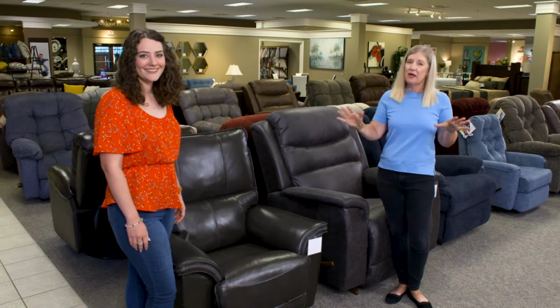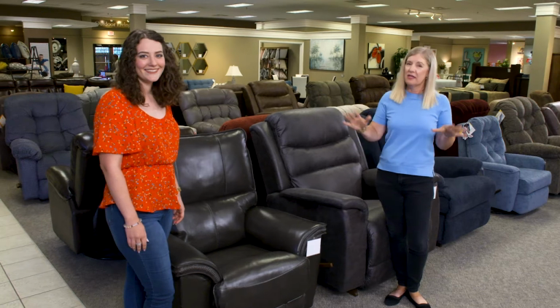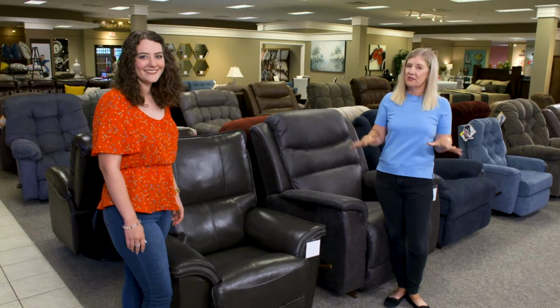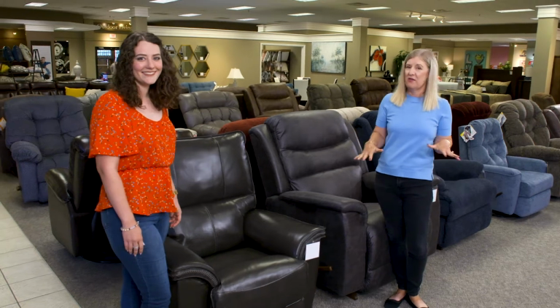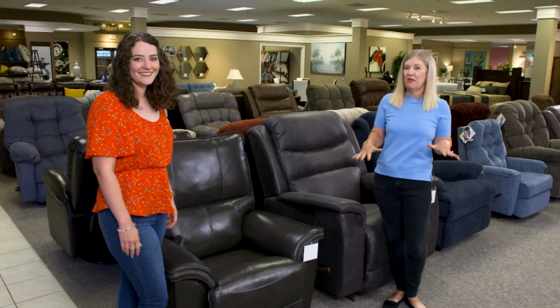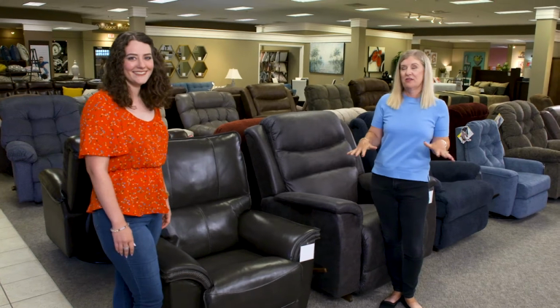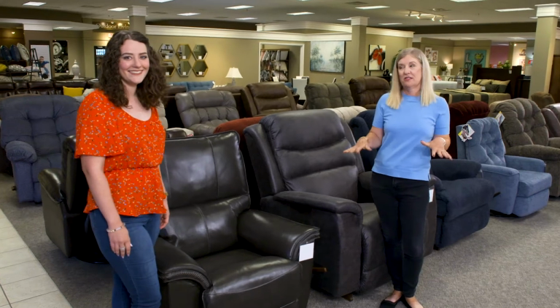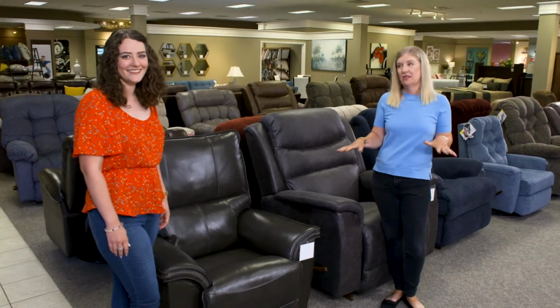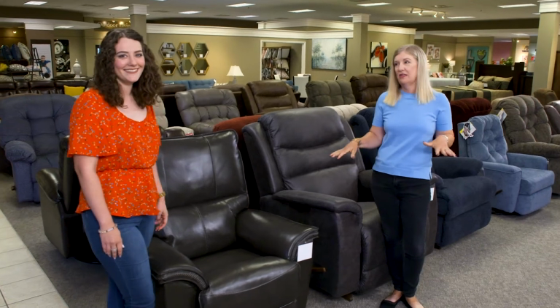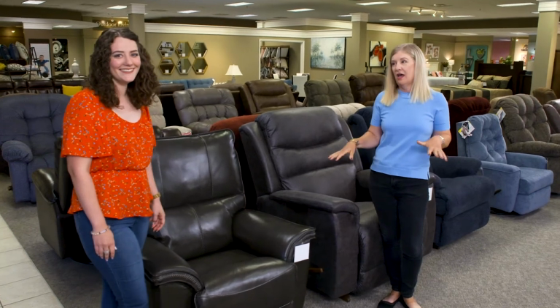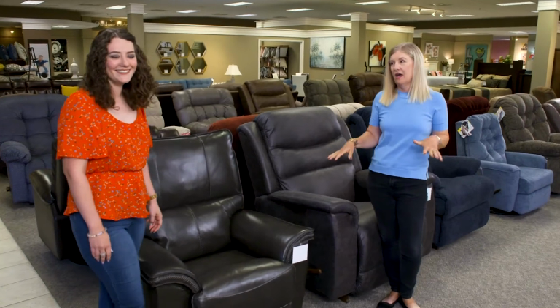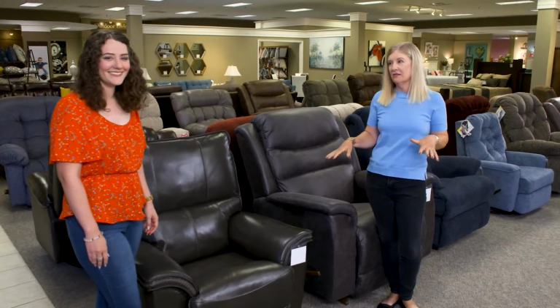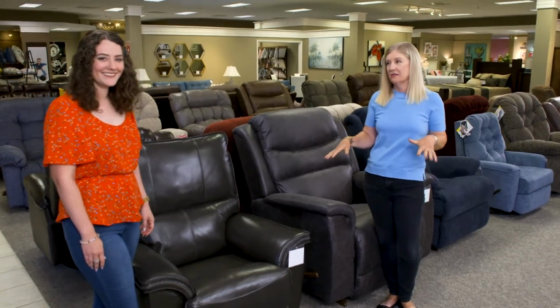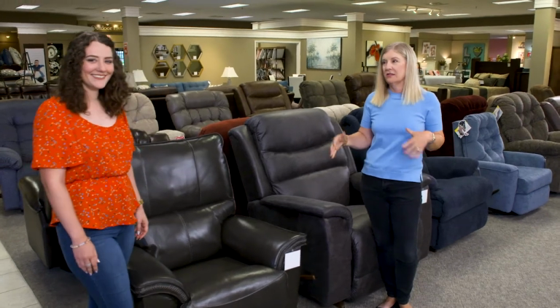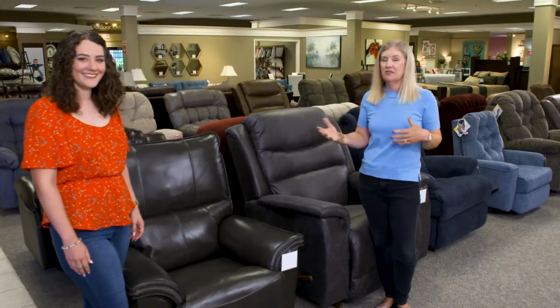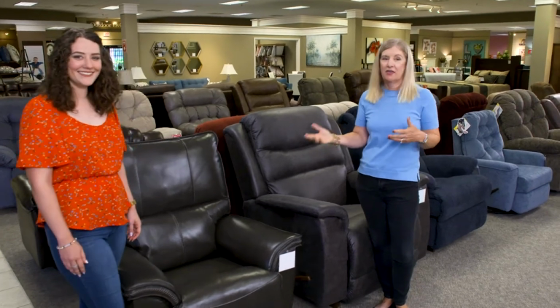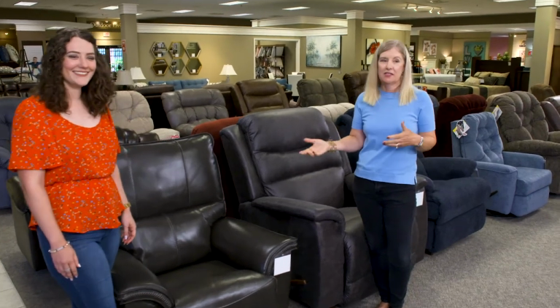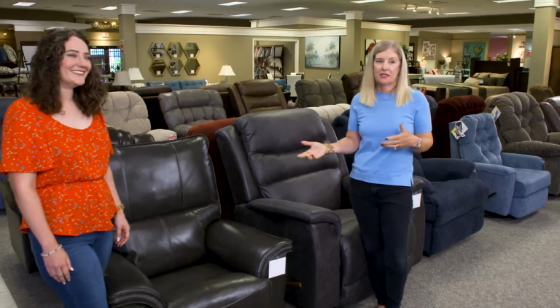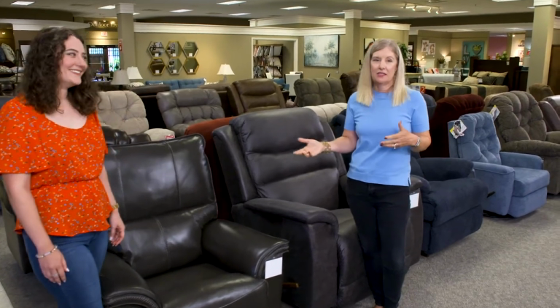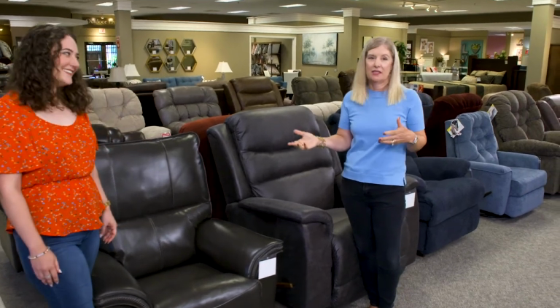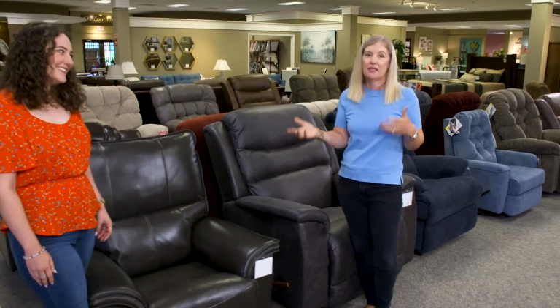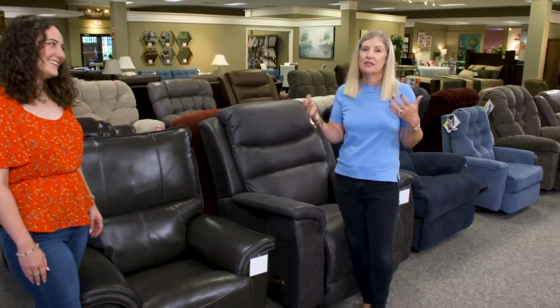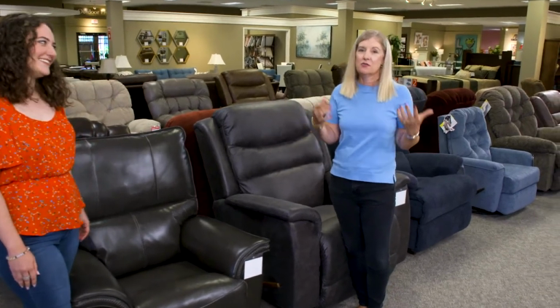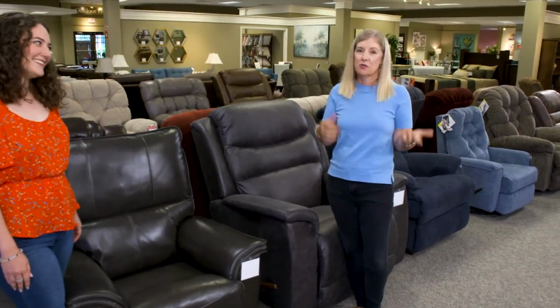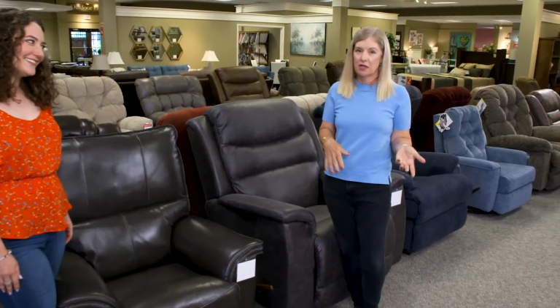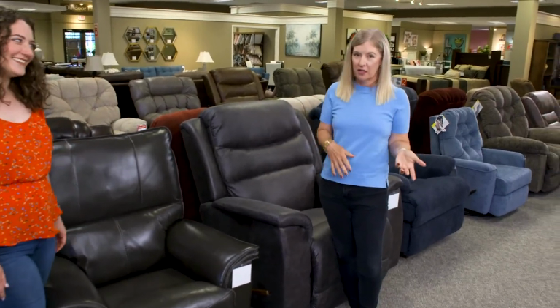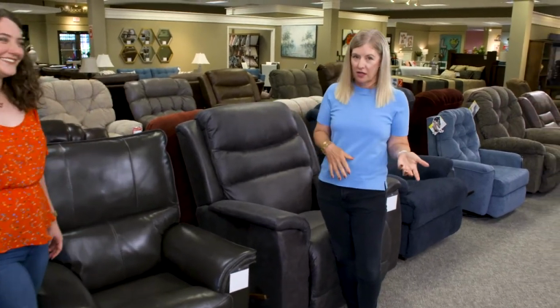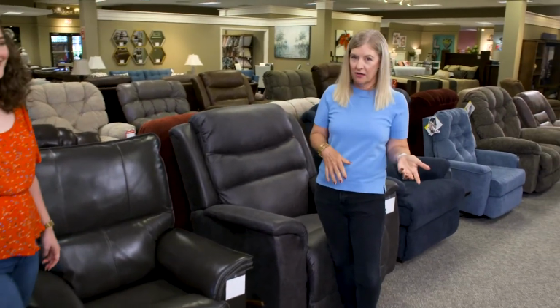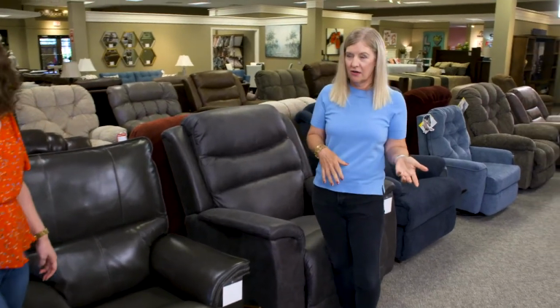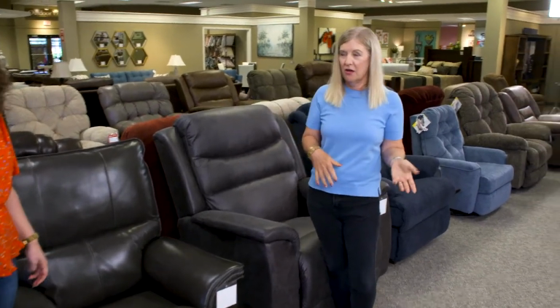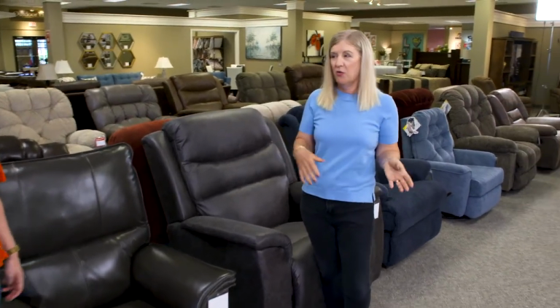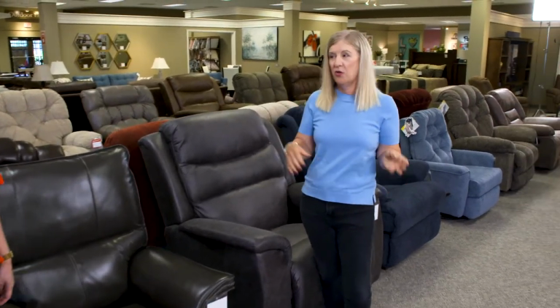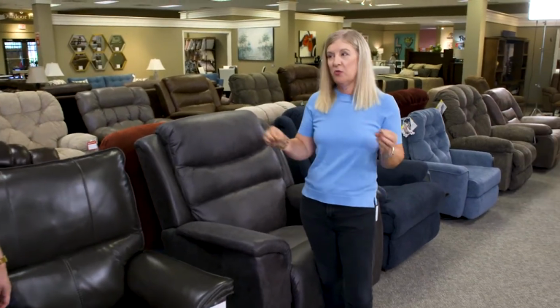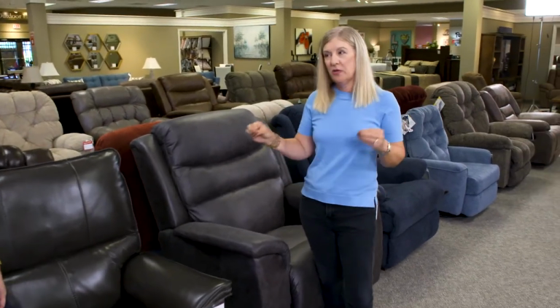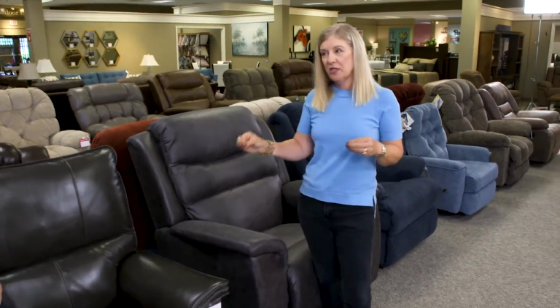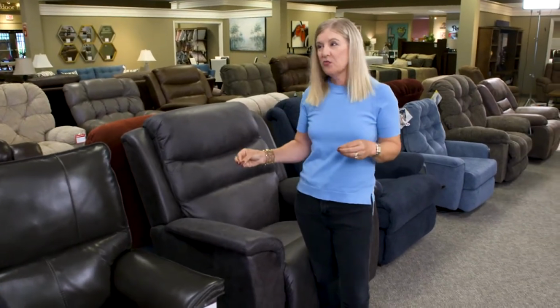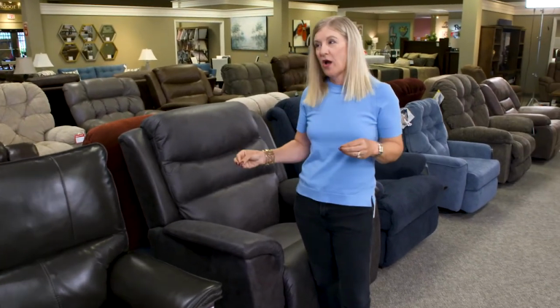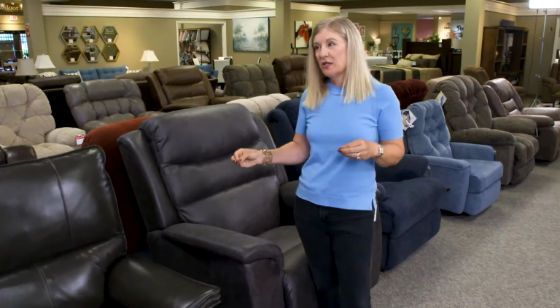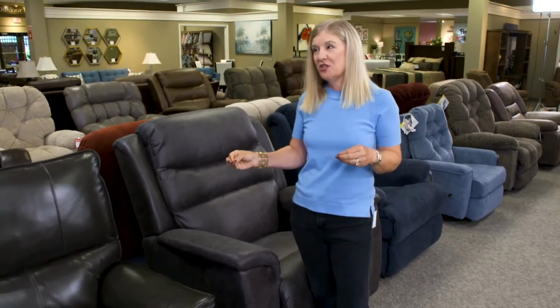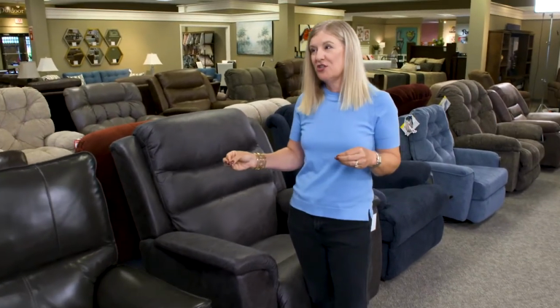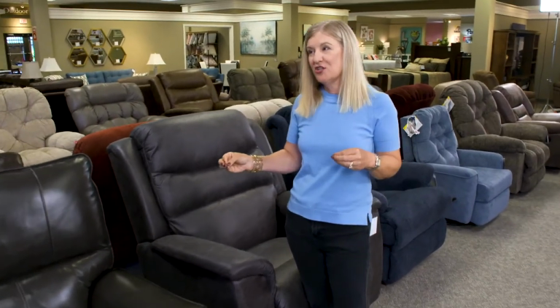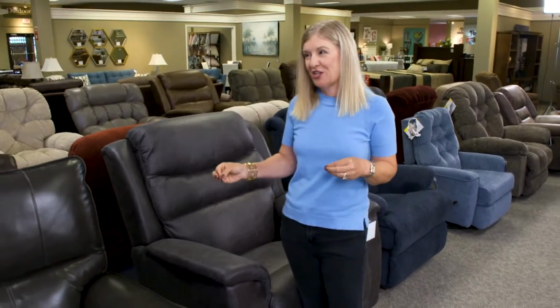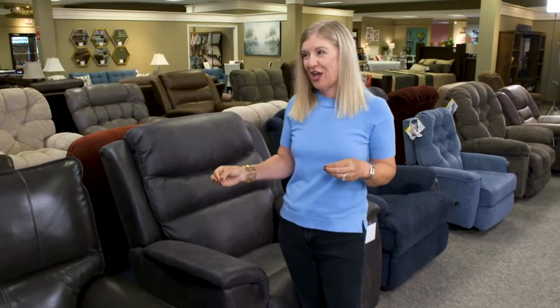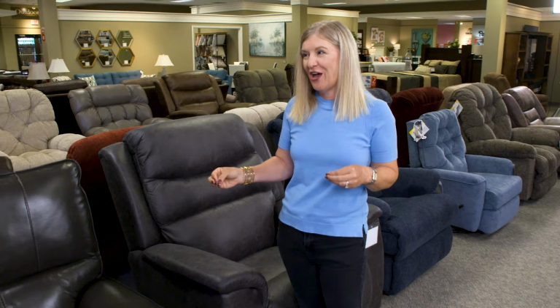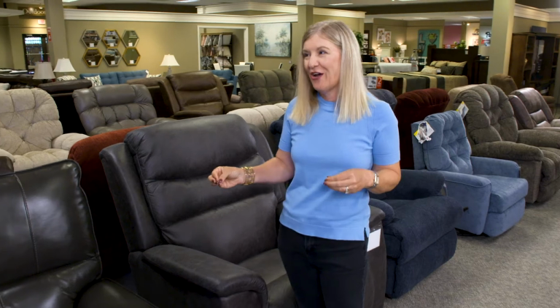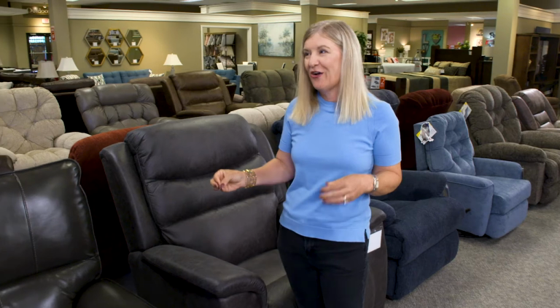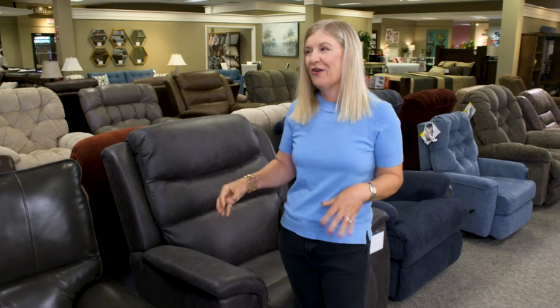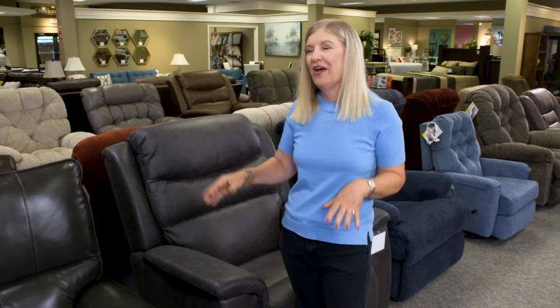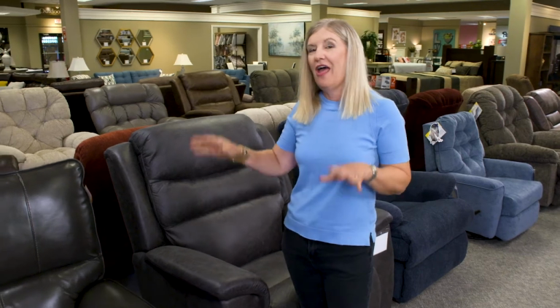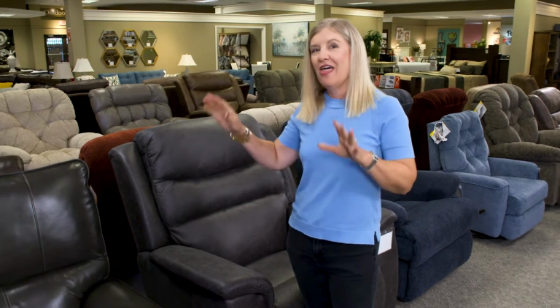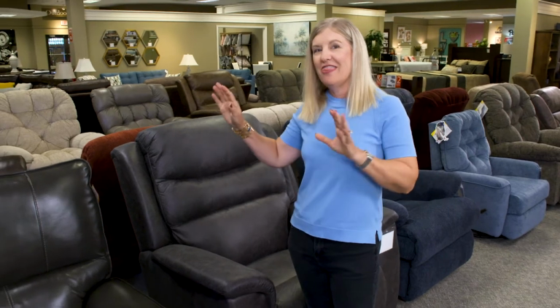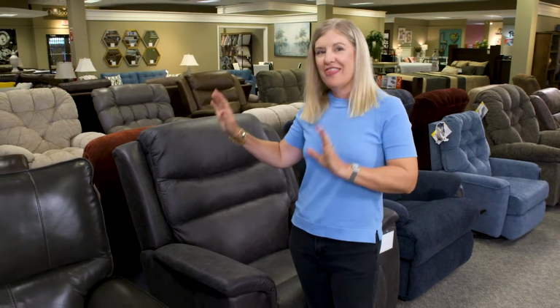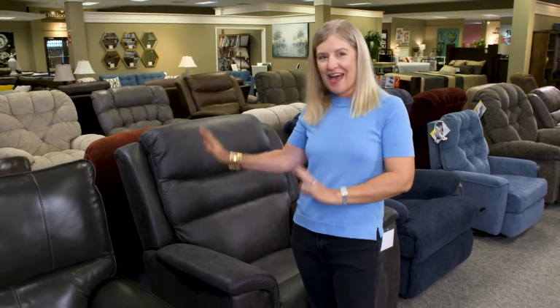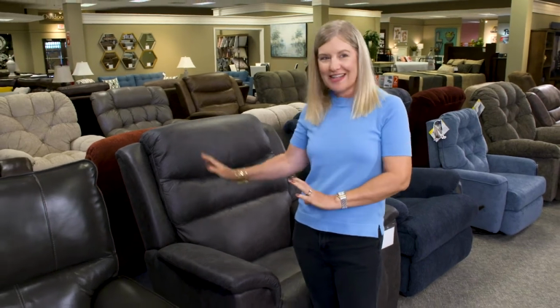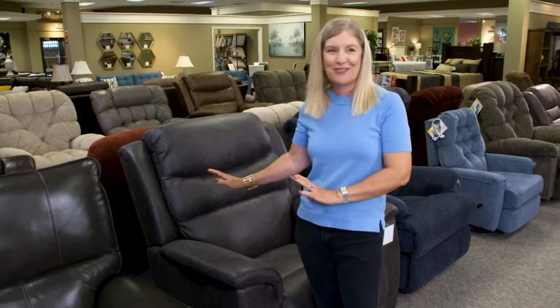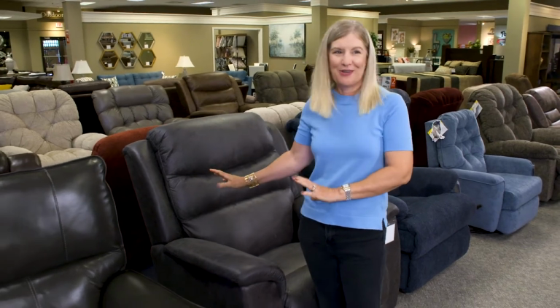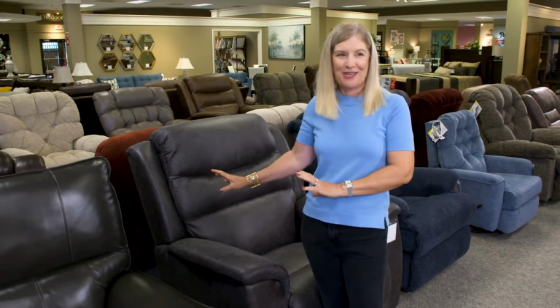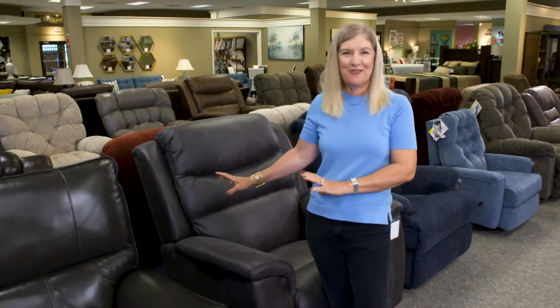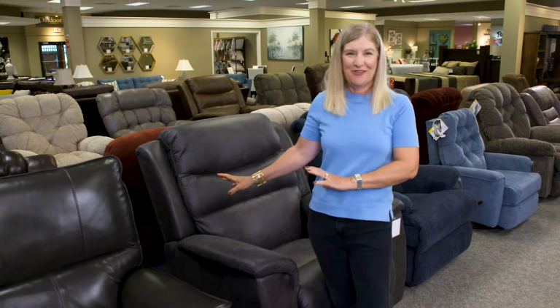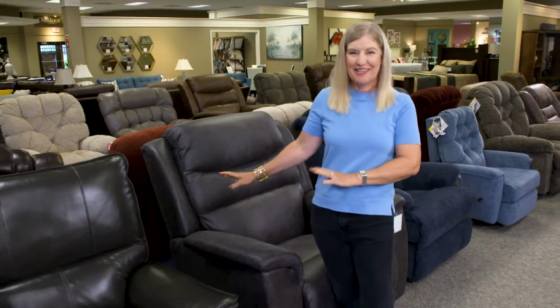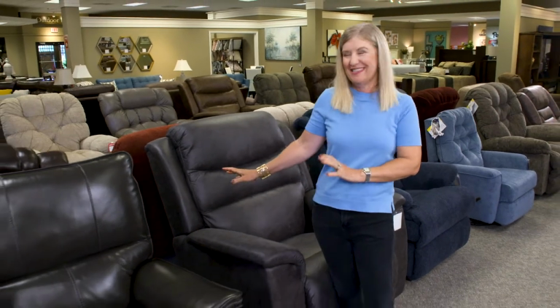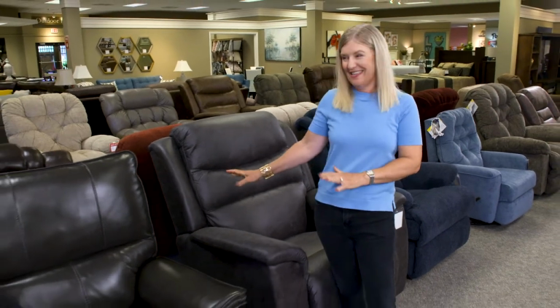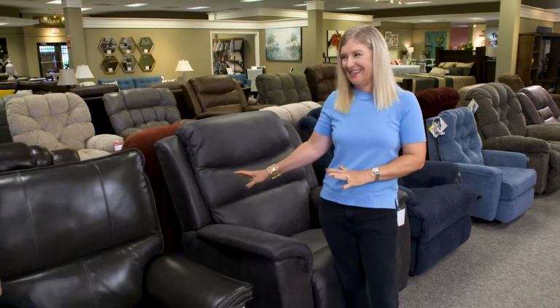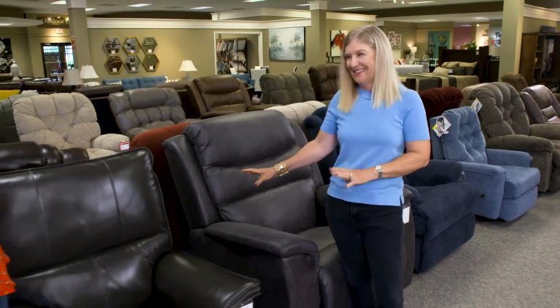Everybody's favorite seat in the house, let's face it, is a recliner. When you're binge-watching your show, that's where you want to sit.